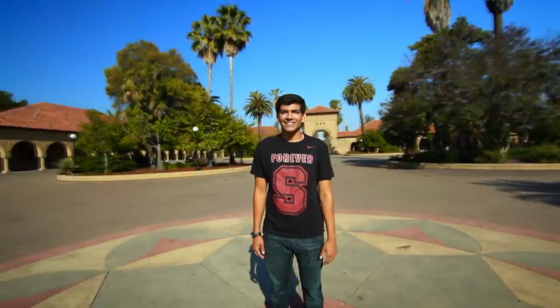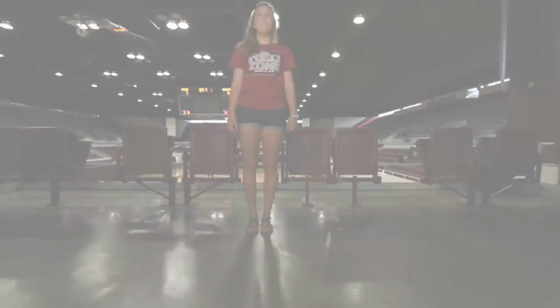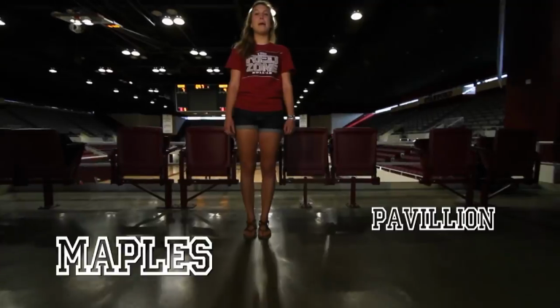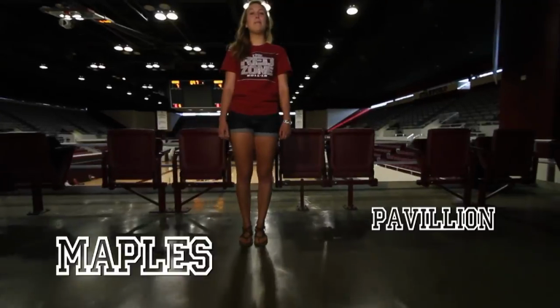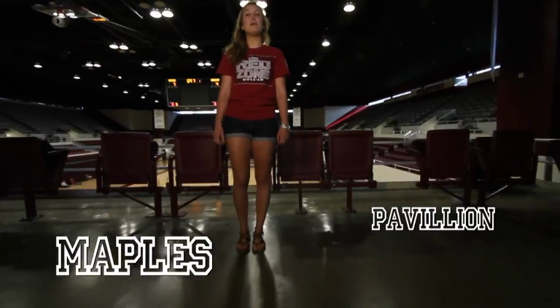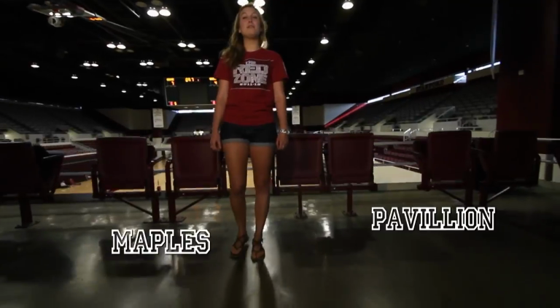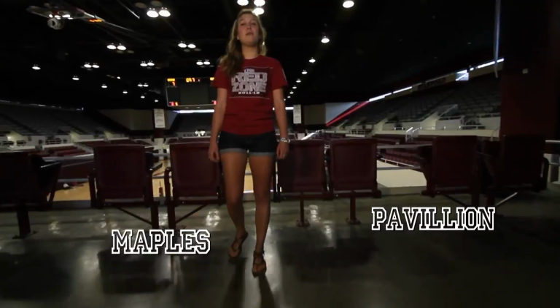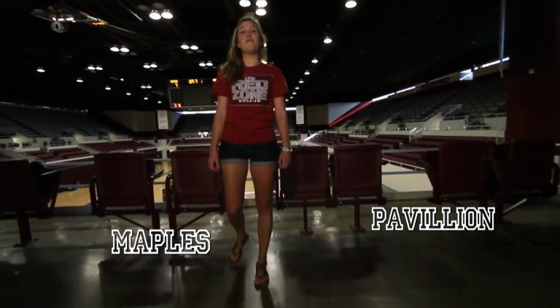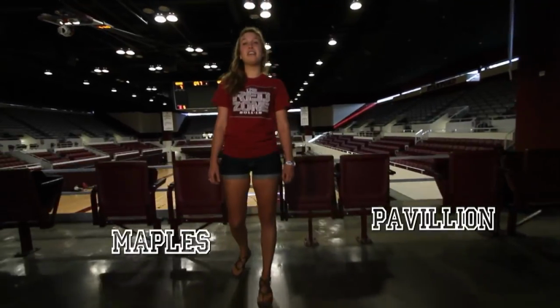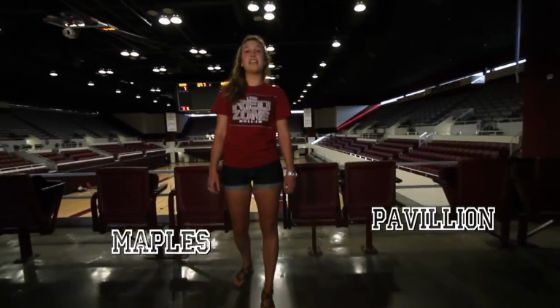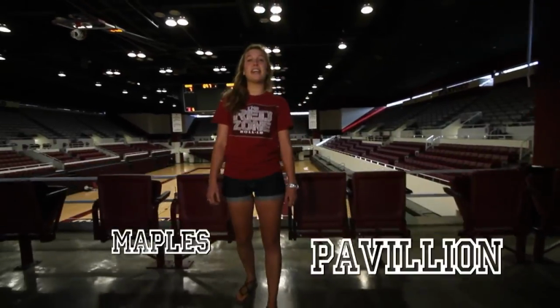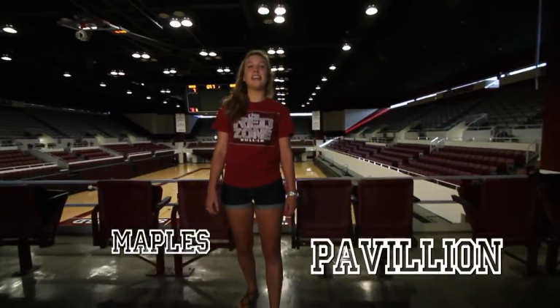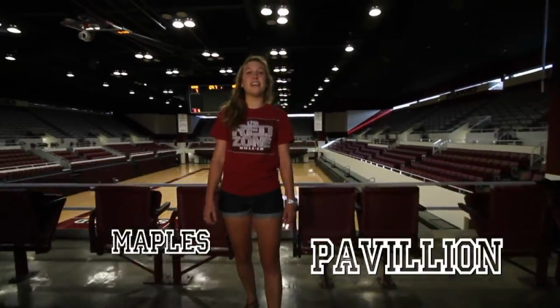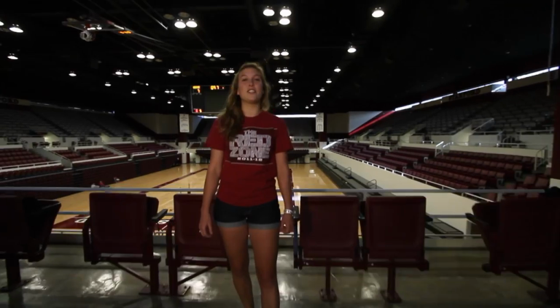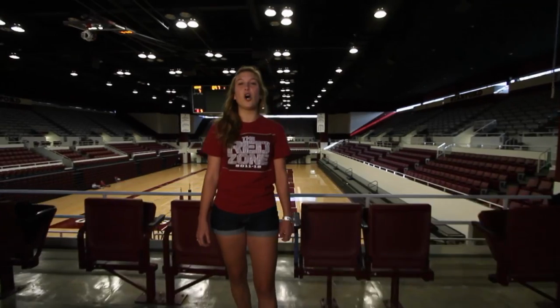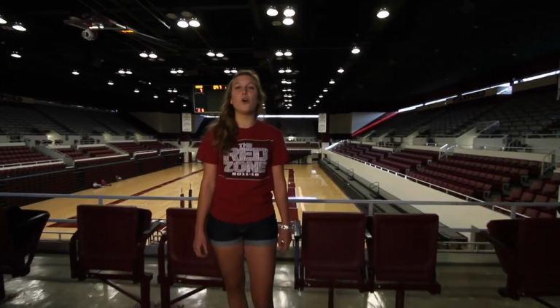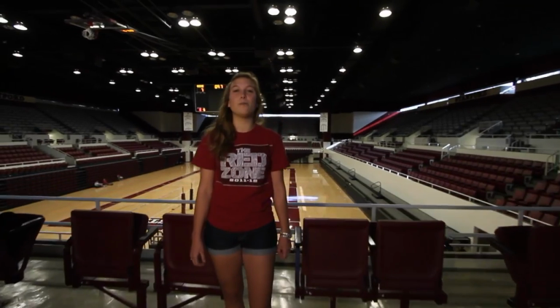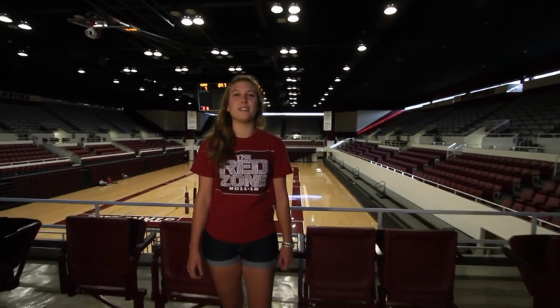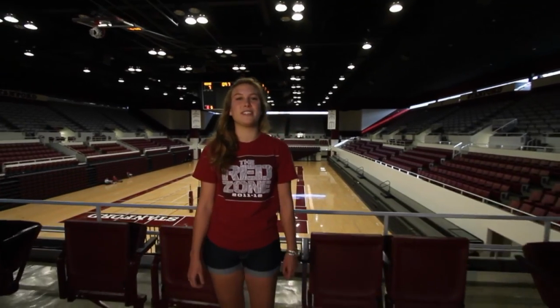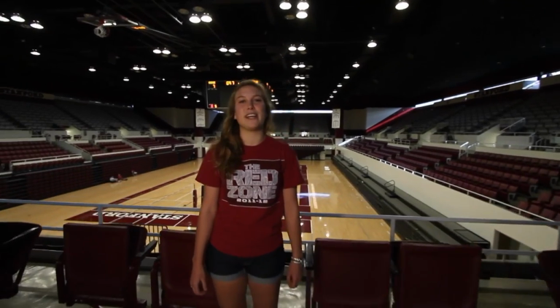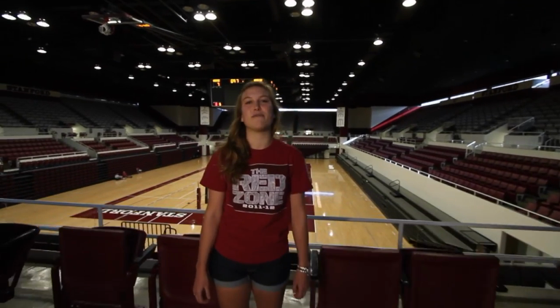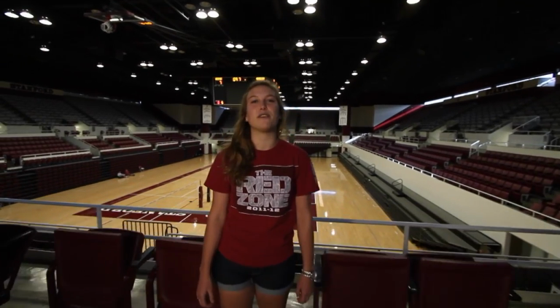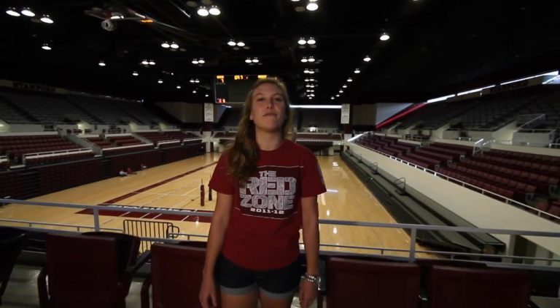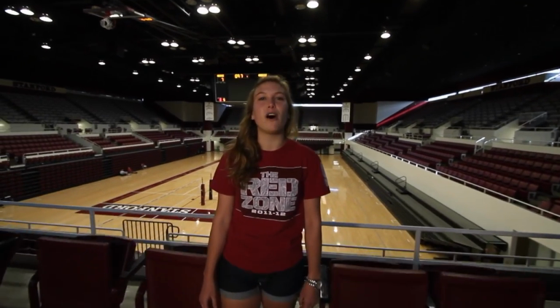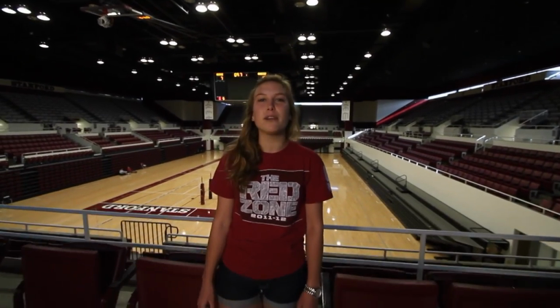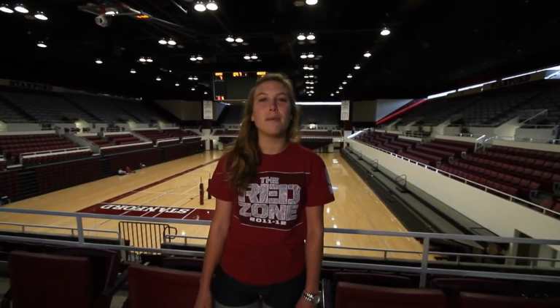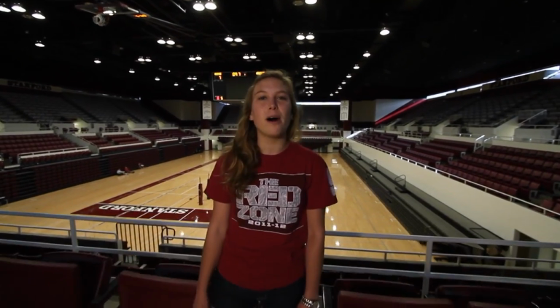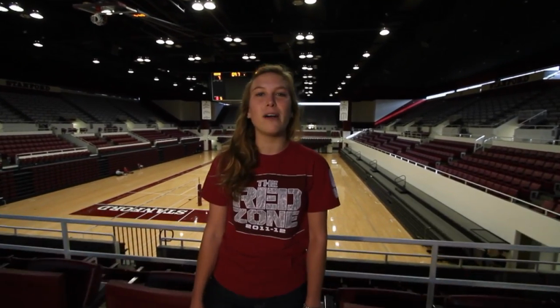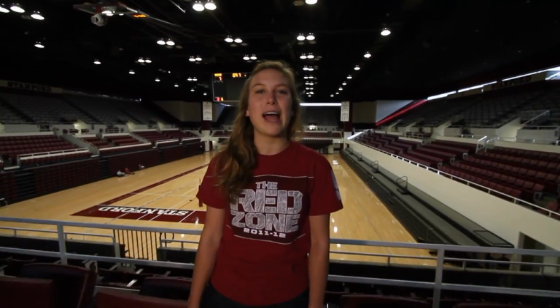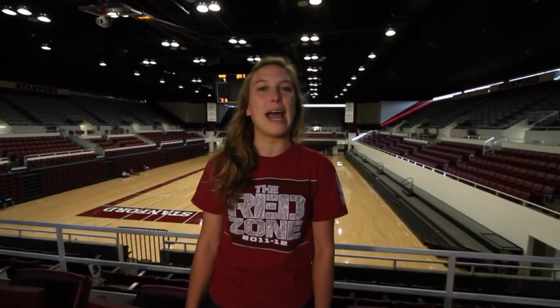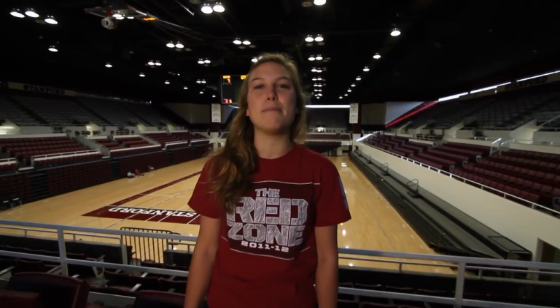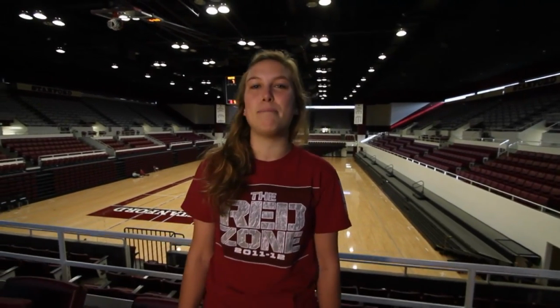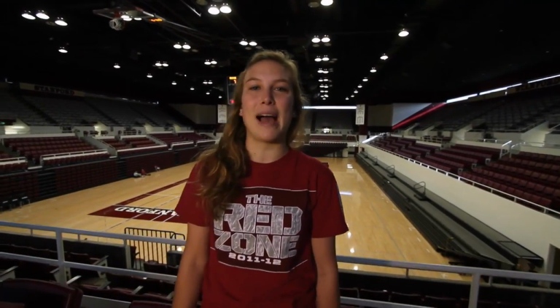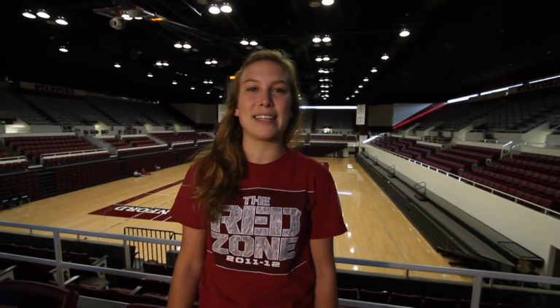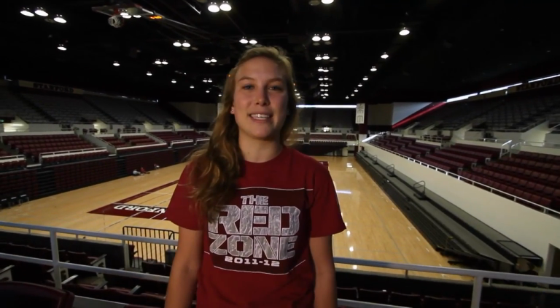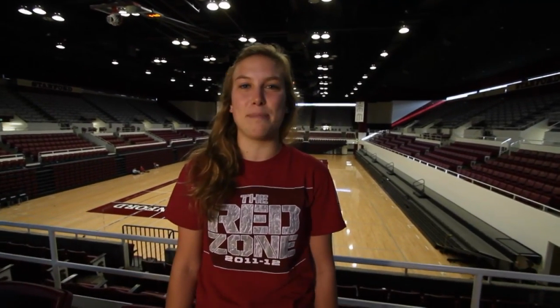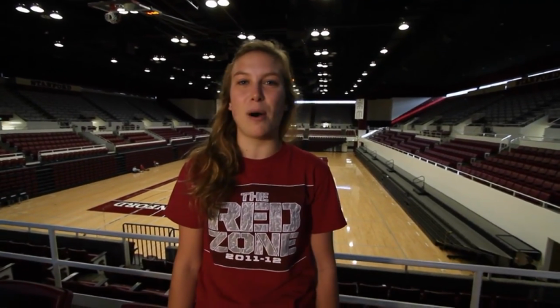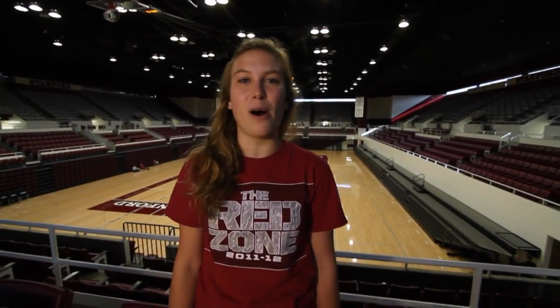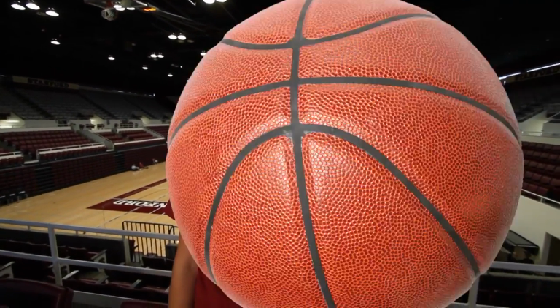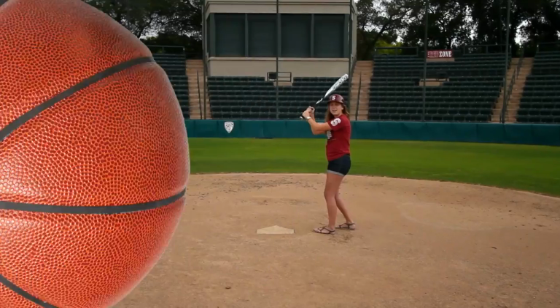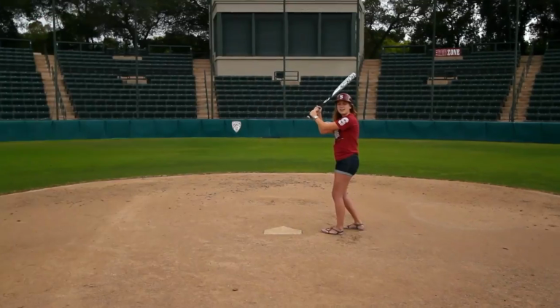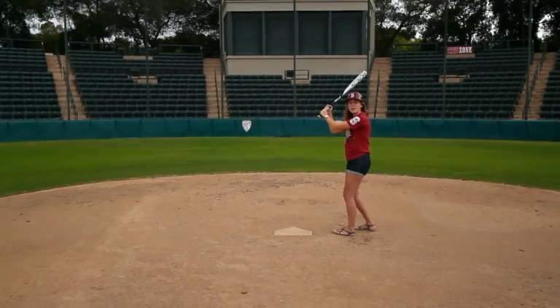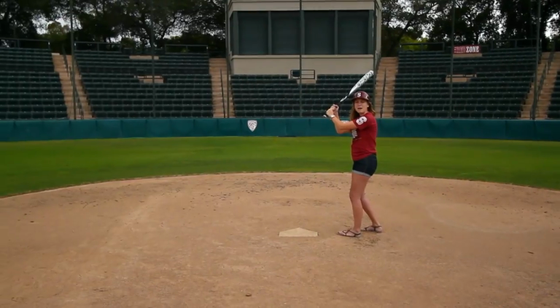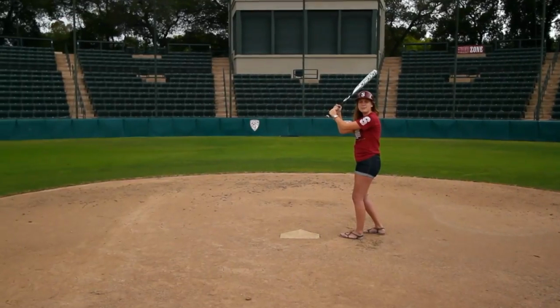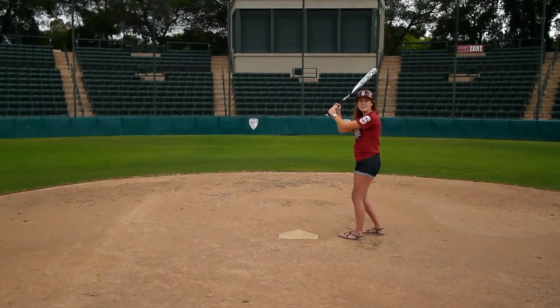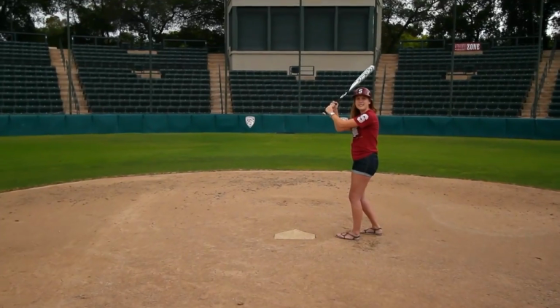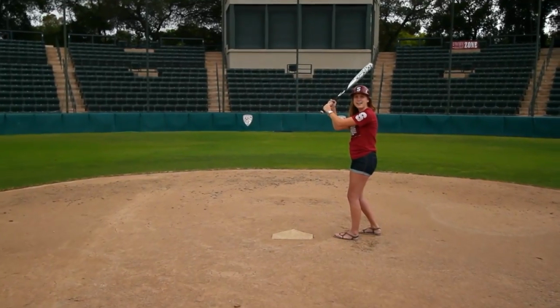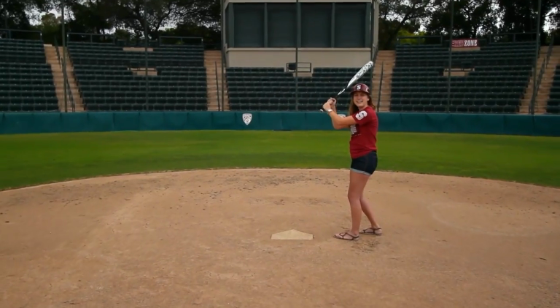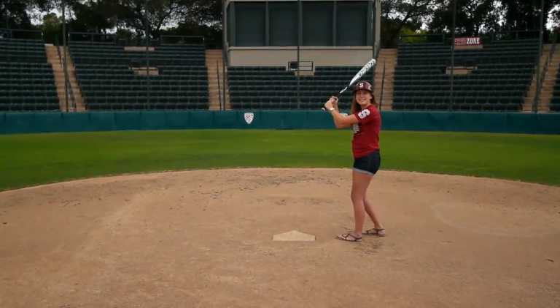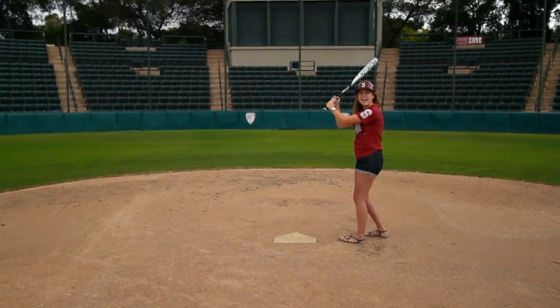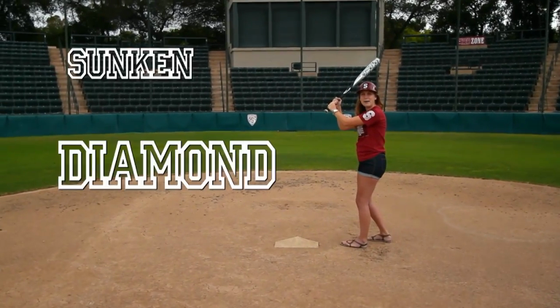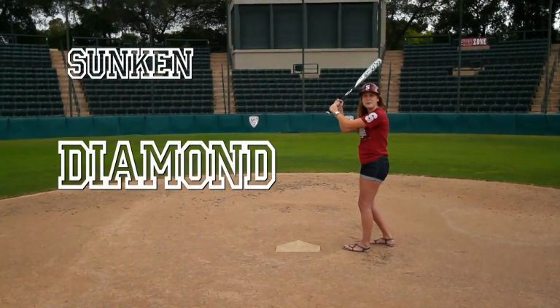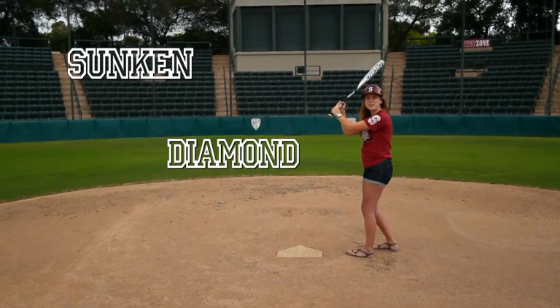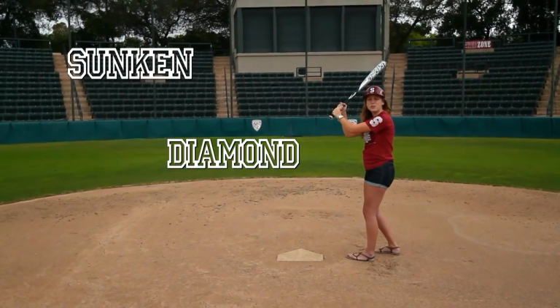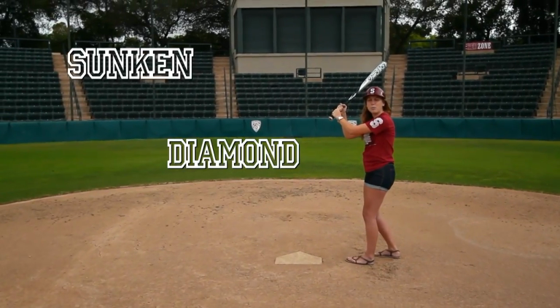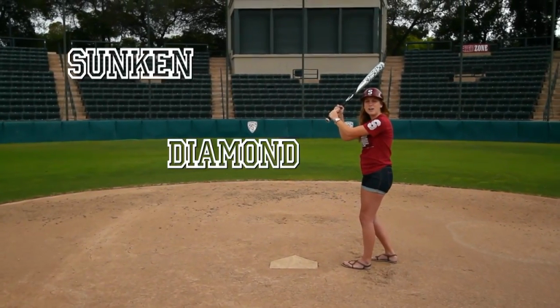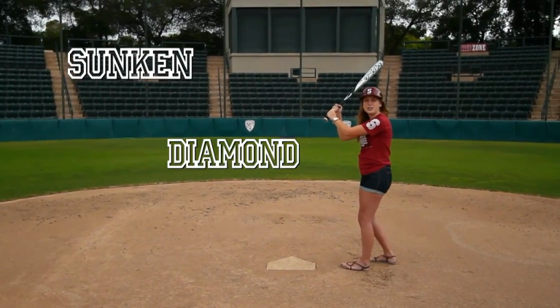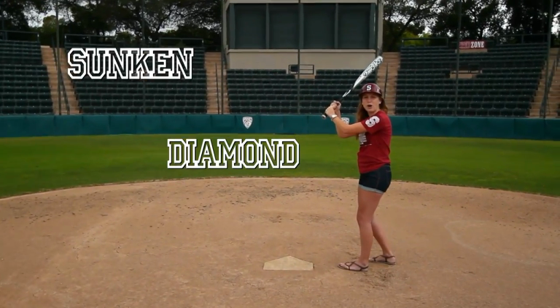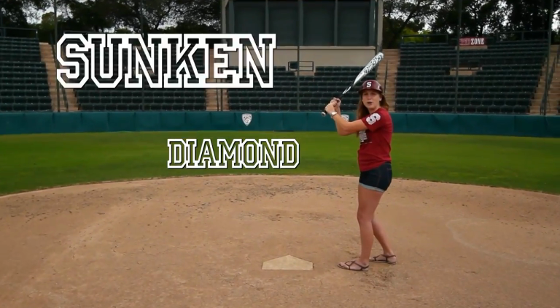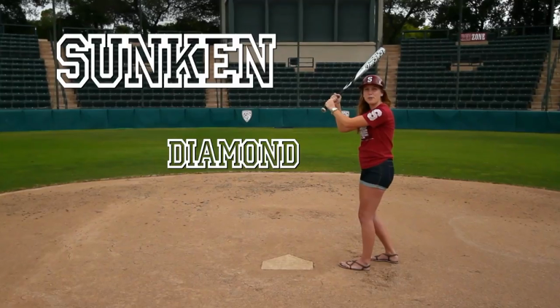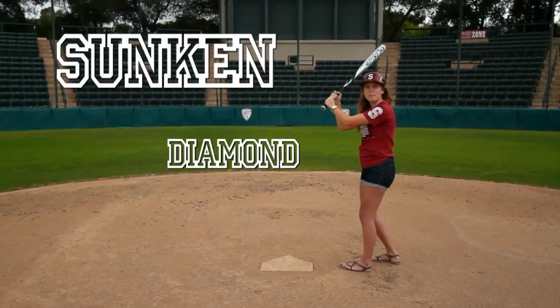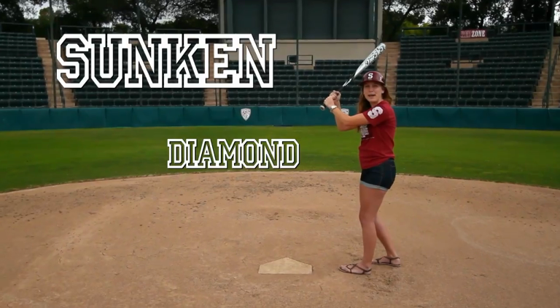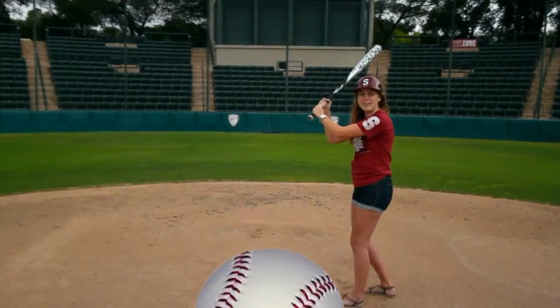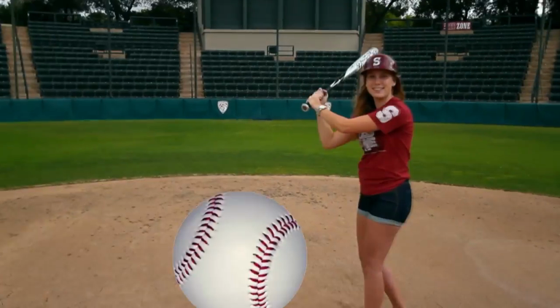Maples Pavilion is home to Stanford volleyball and basketball. Come out to Sunken Diamond to watch Cardinal baseball.